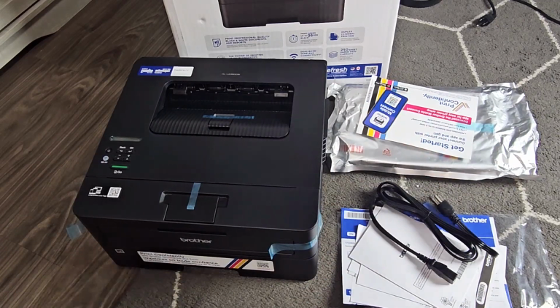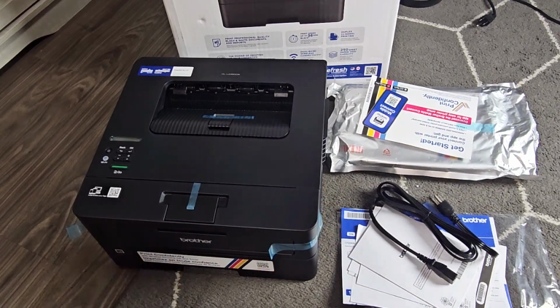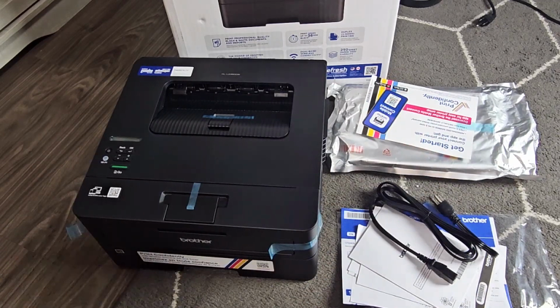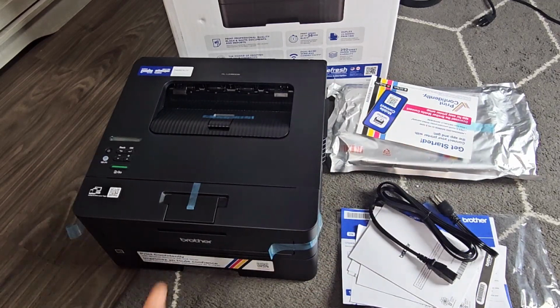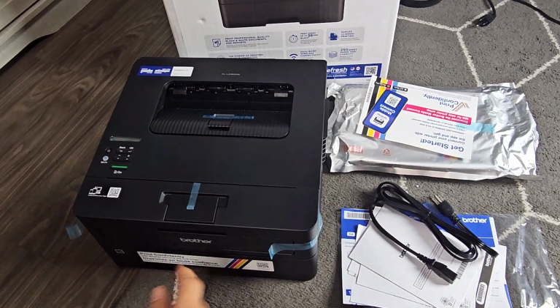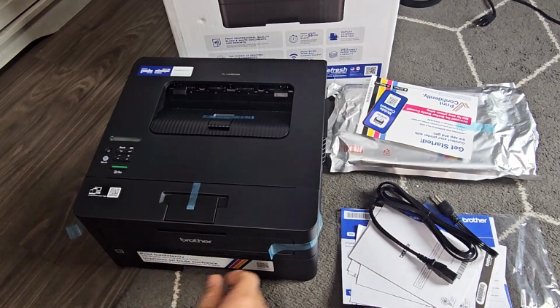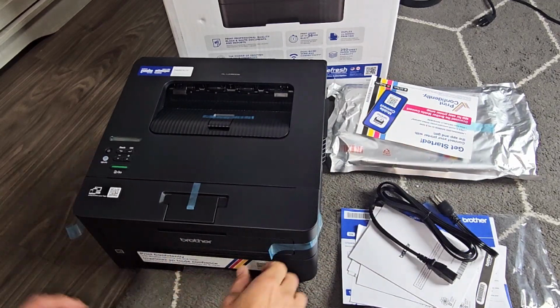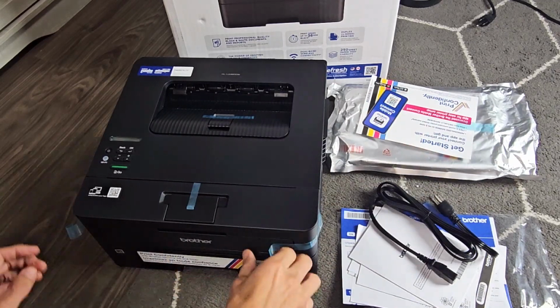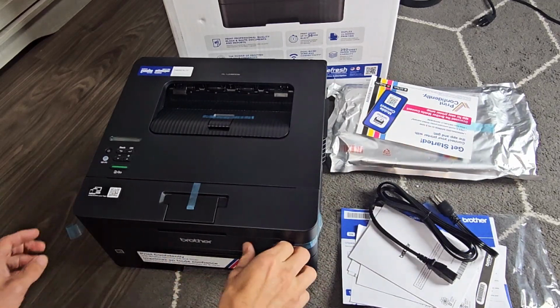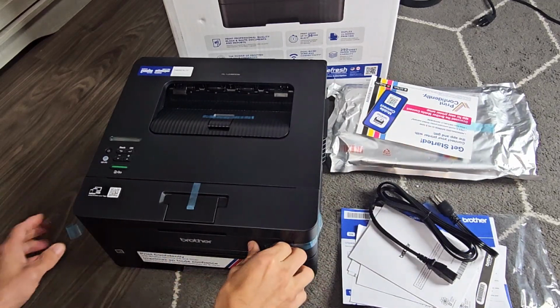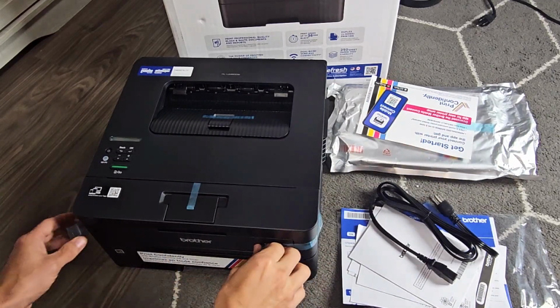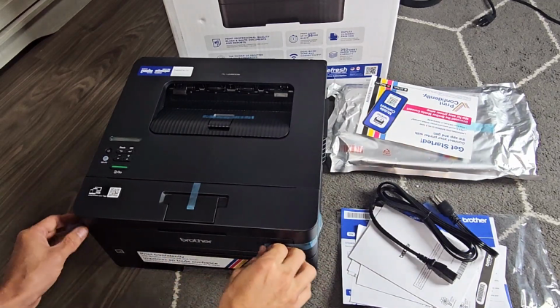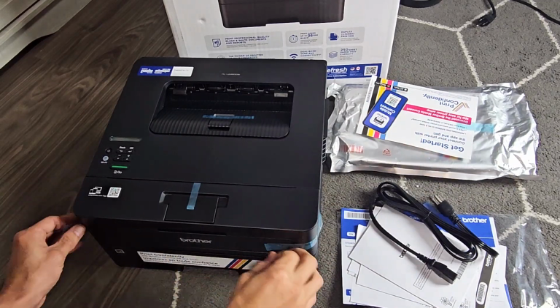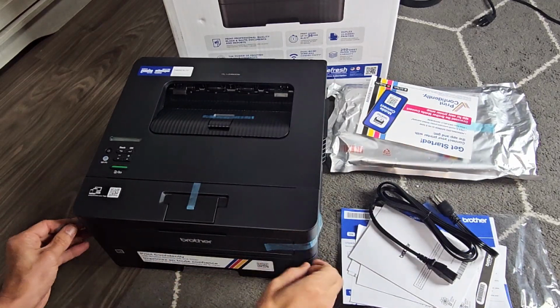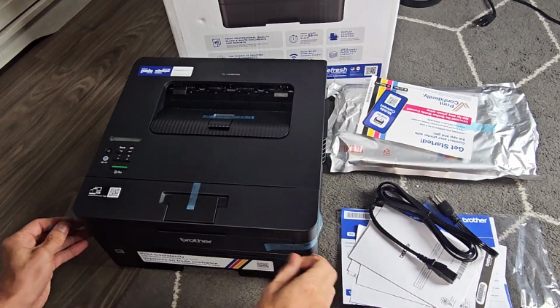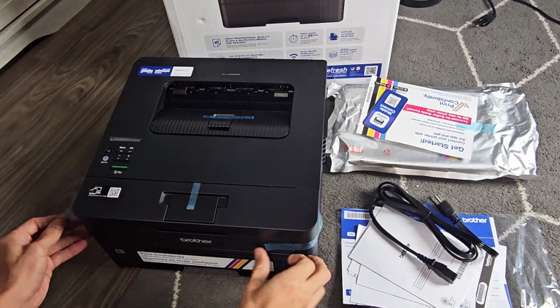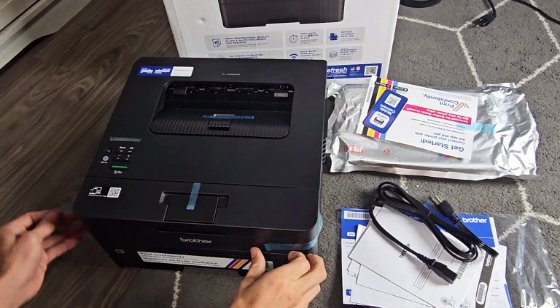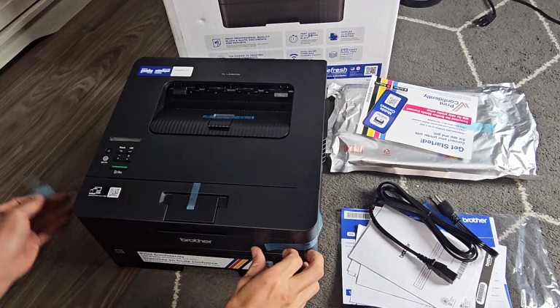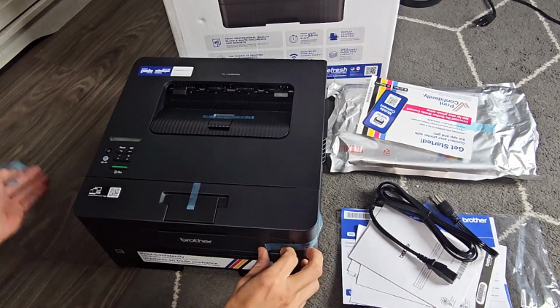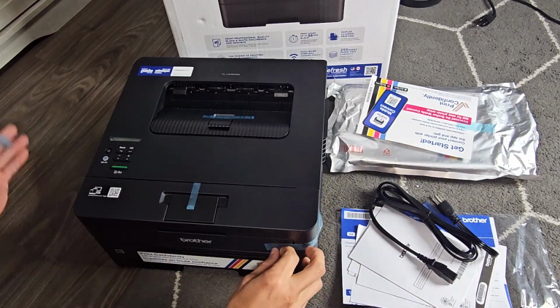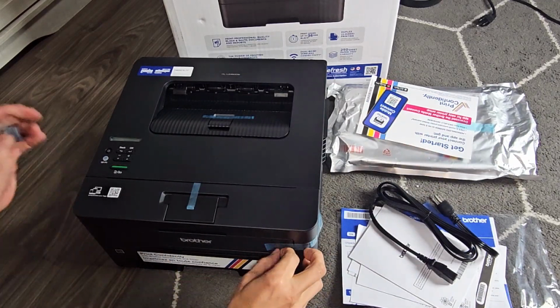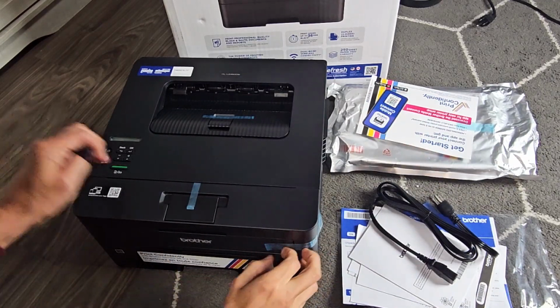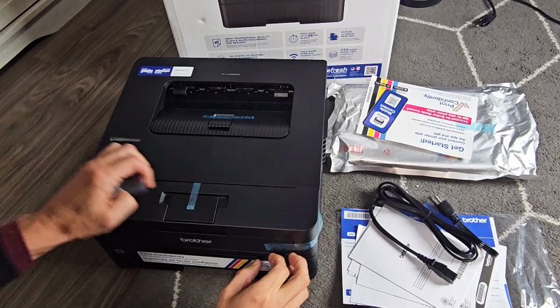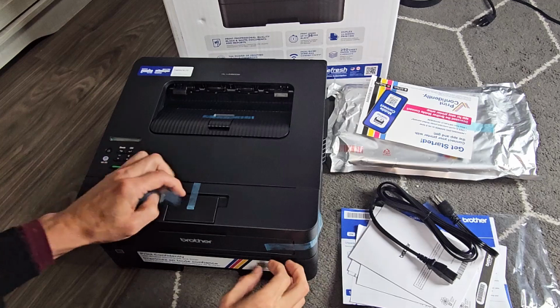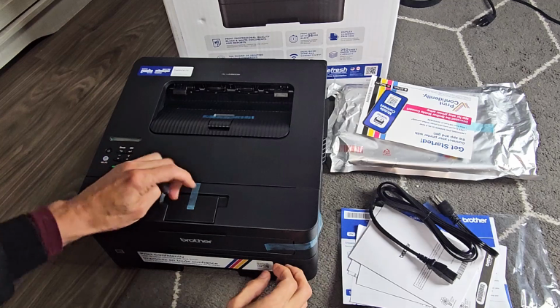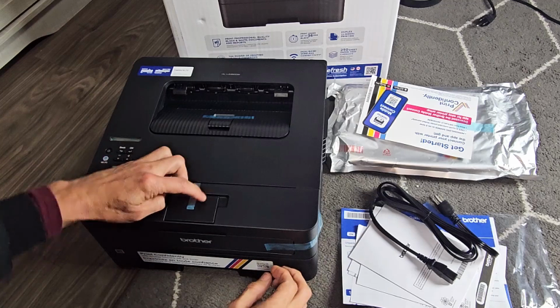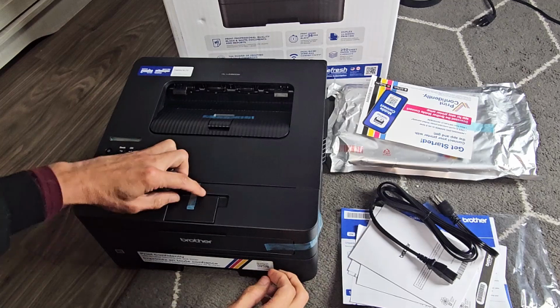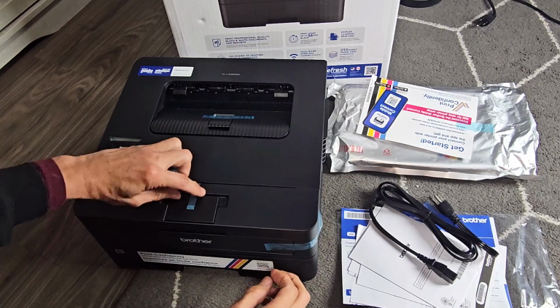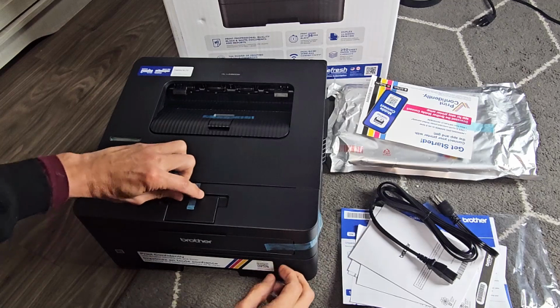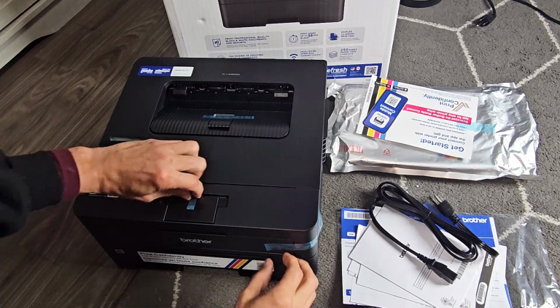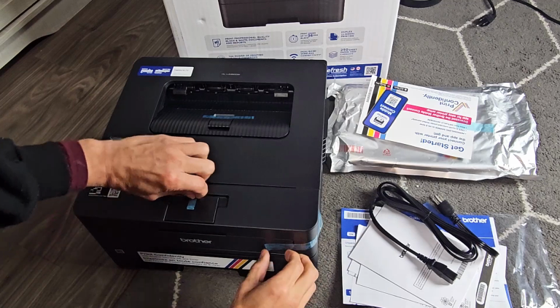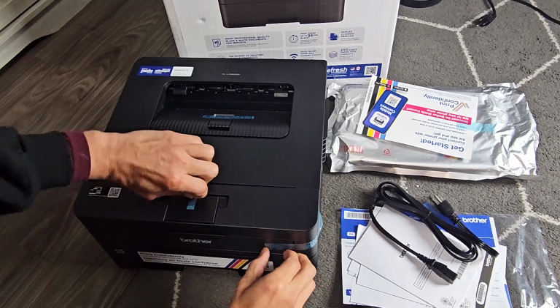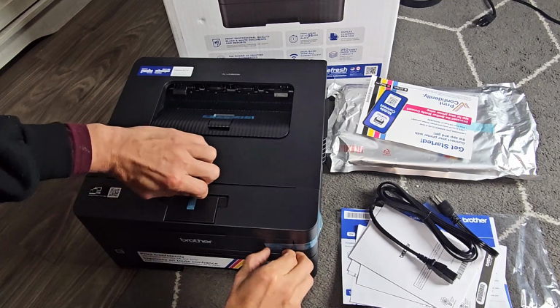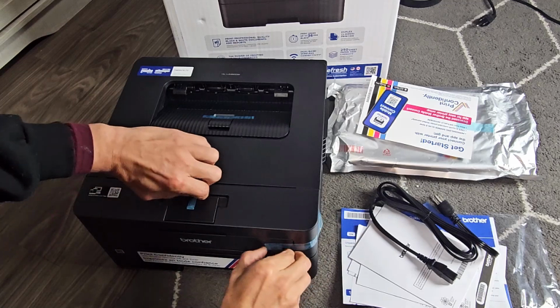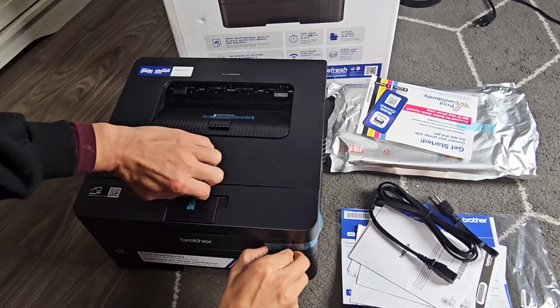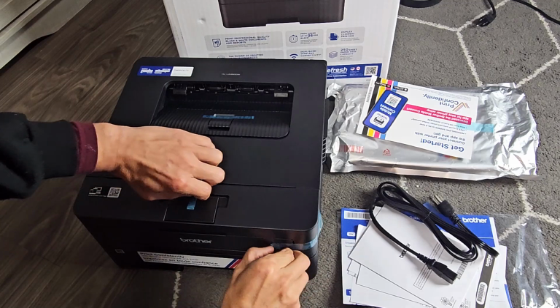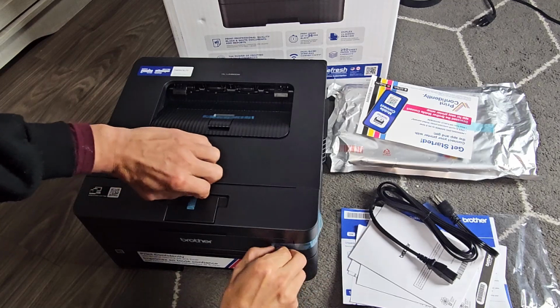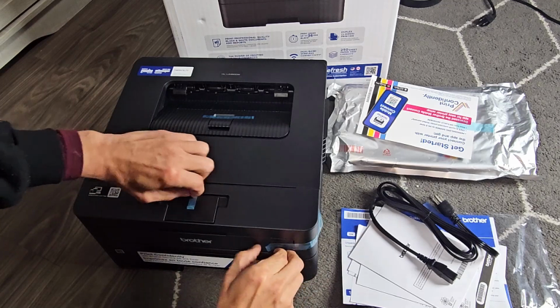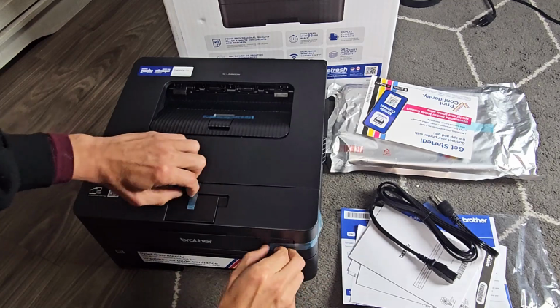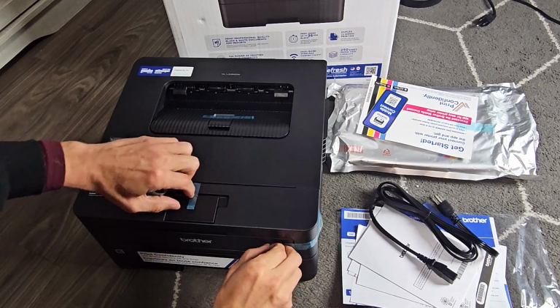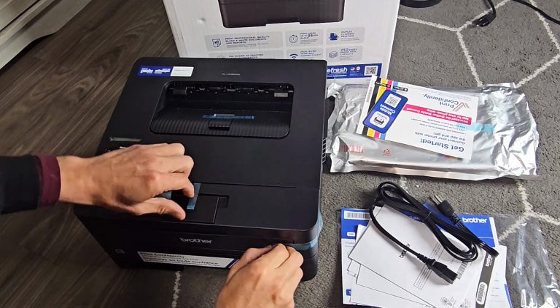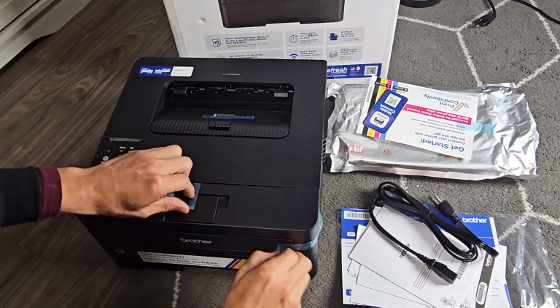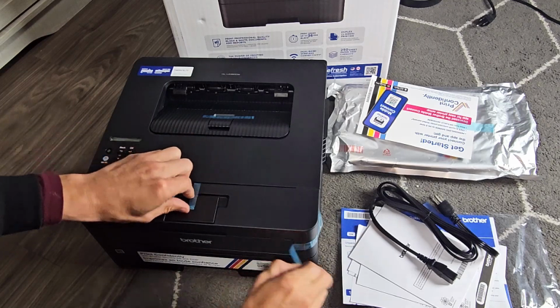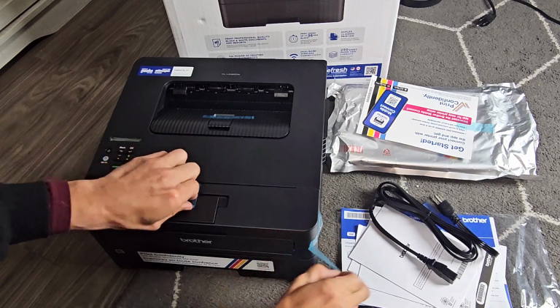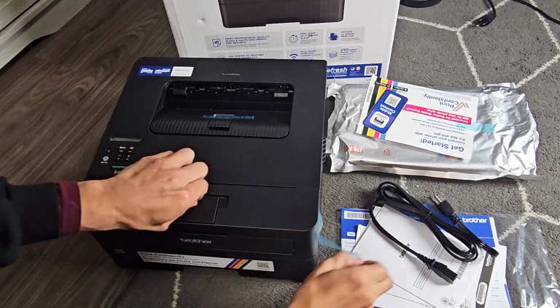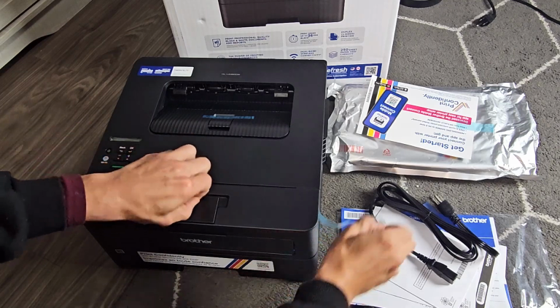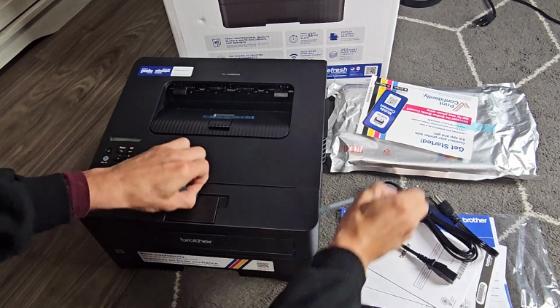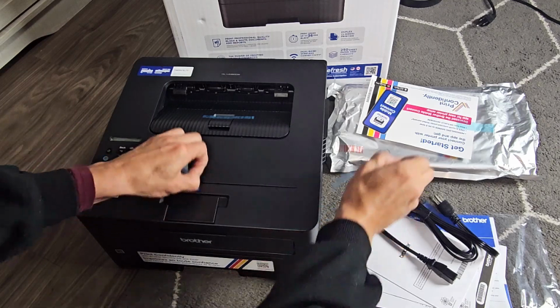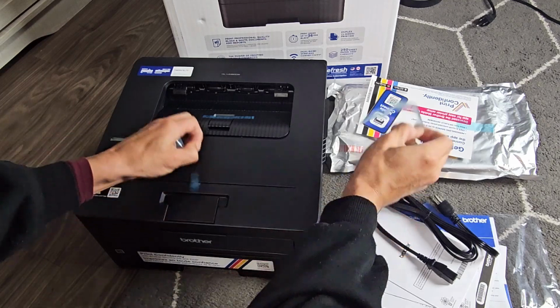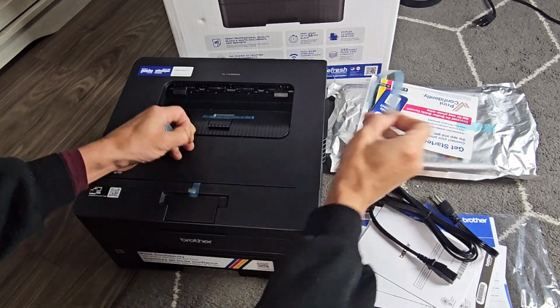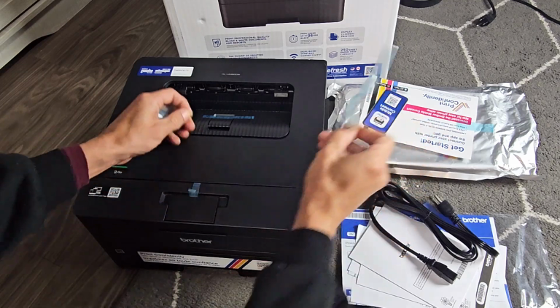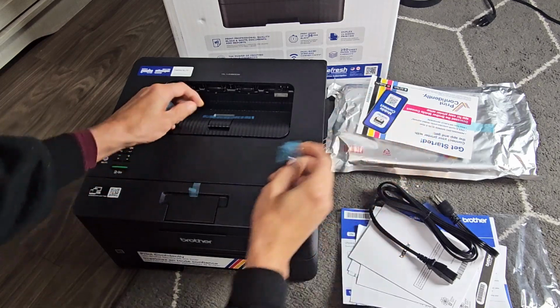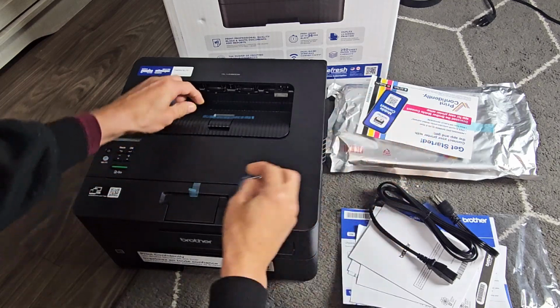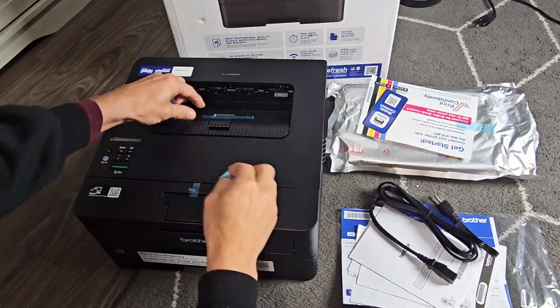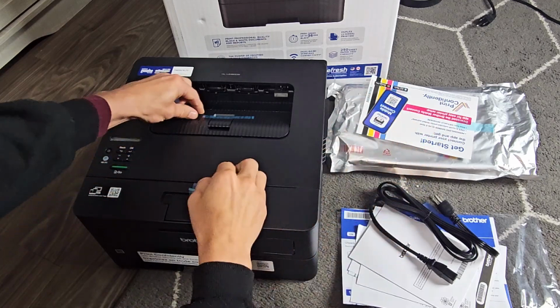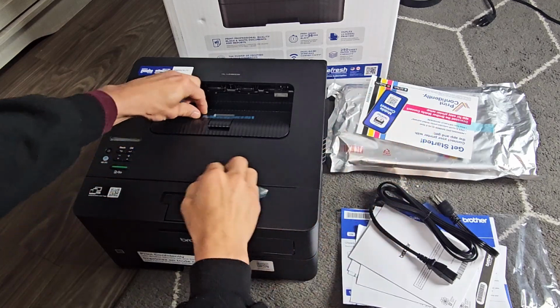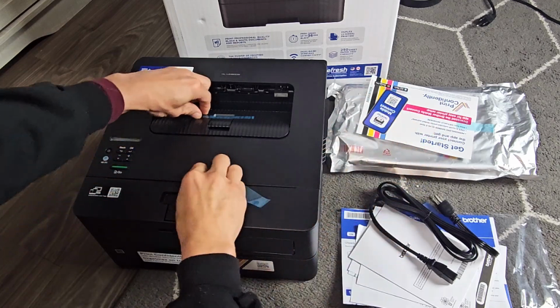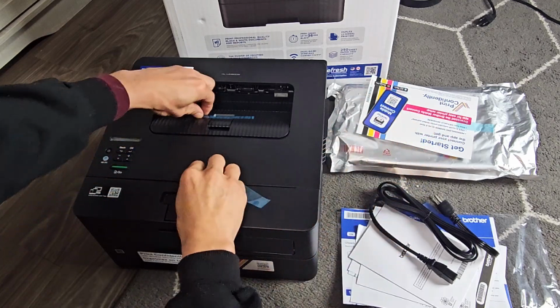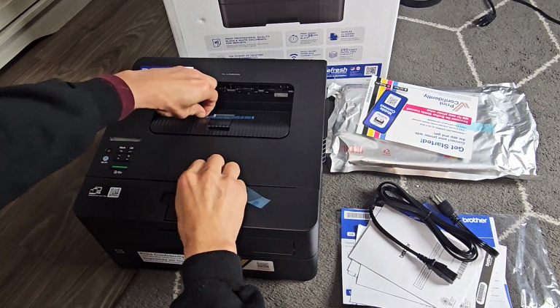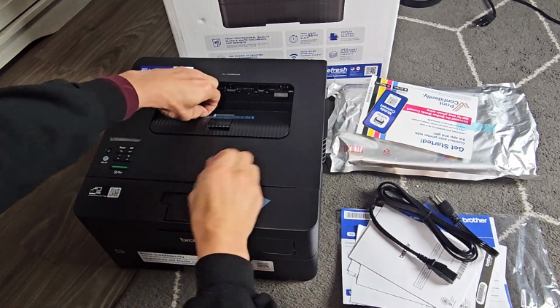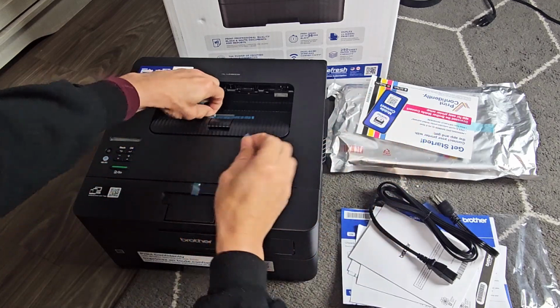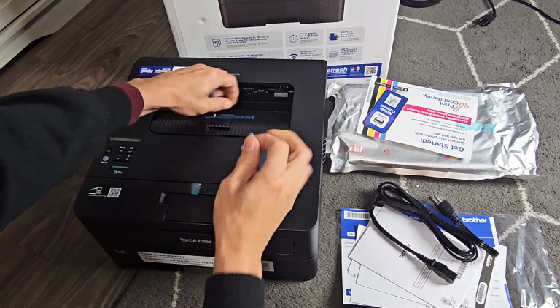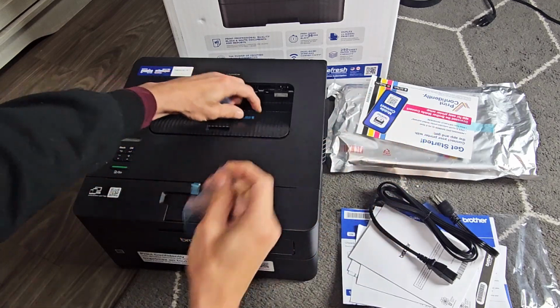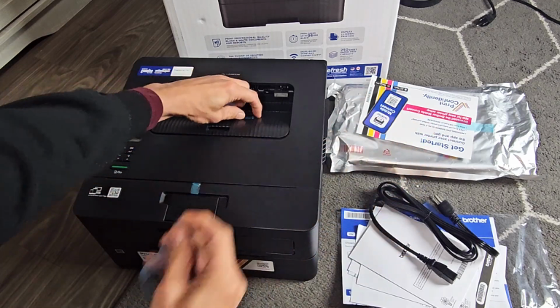First thing is go ahead and take all this tape off of here — all this on top and this back here as well.